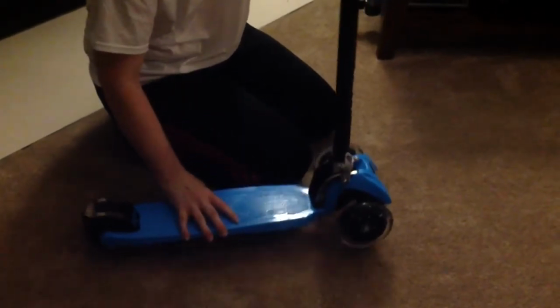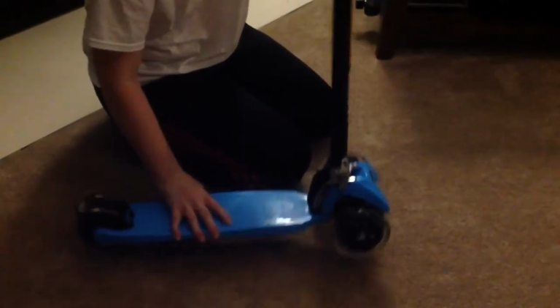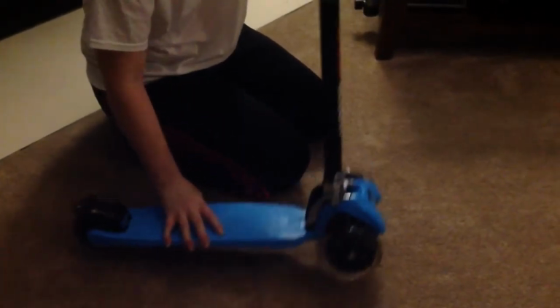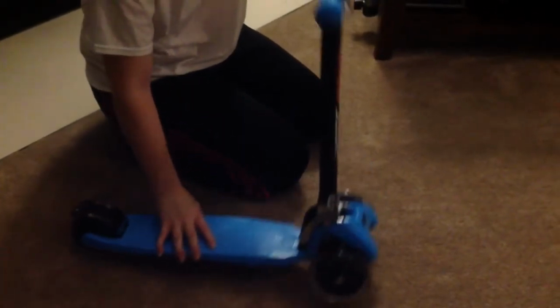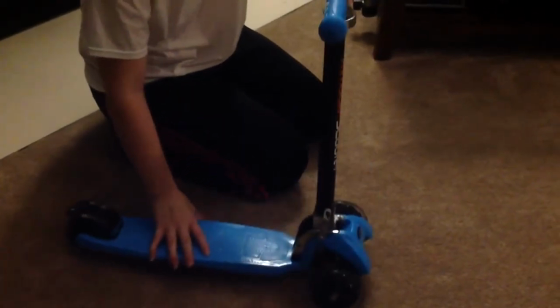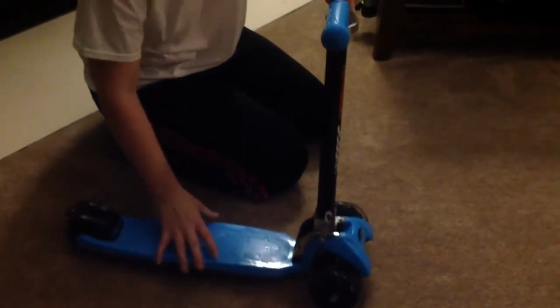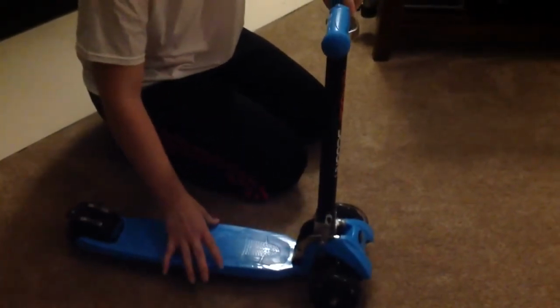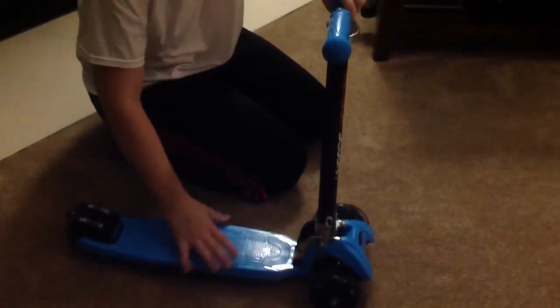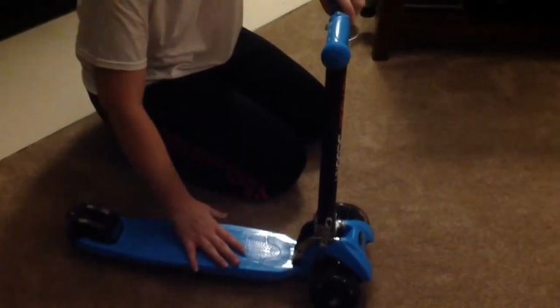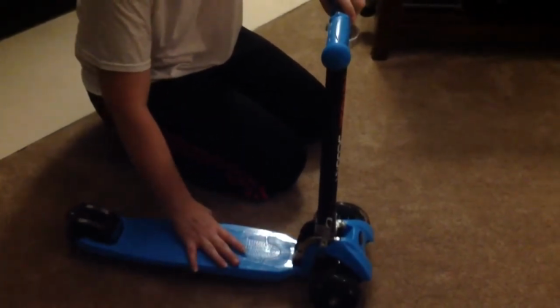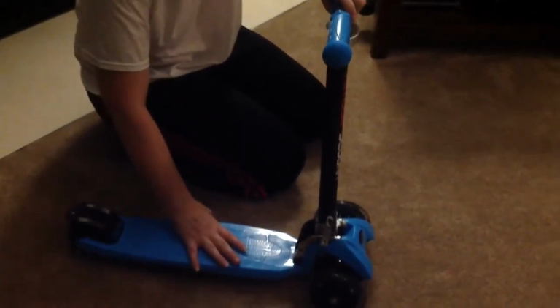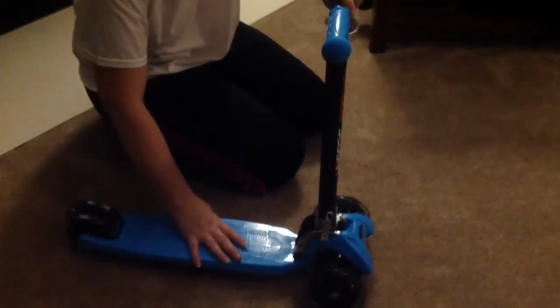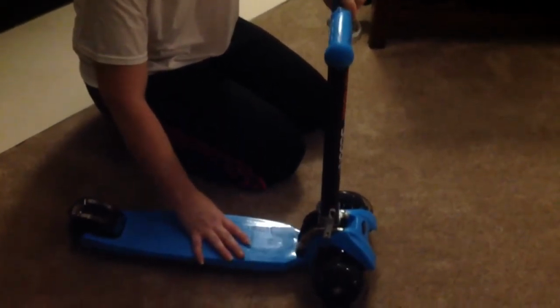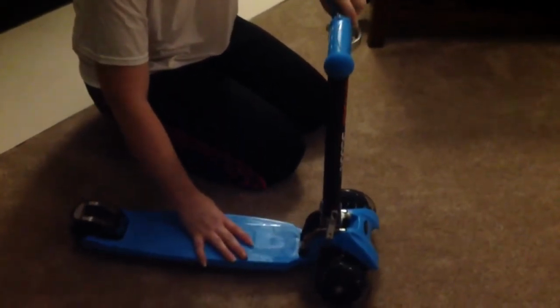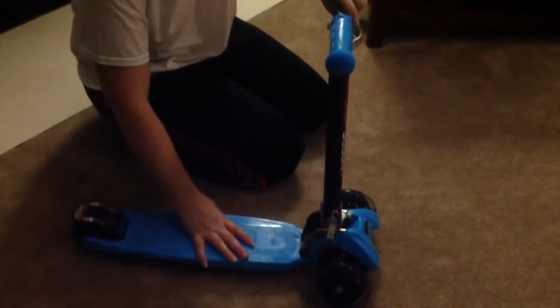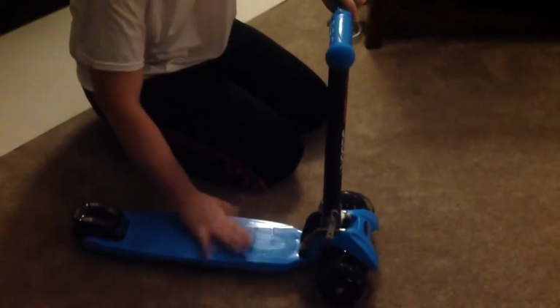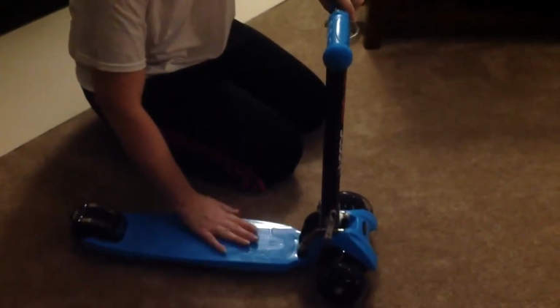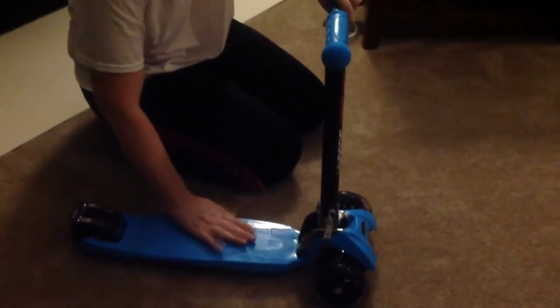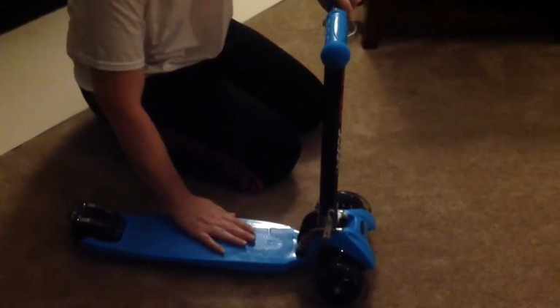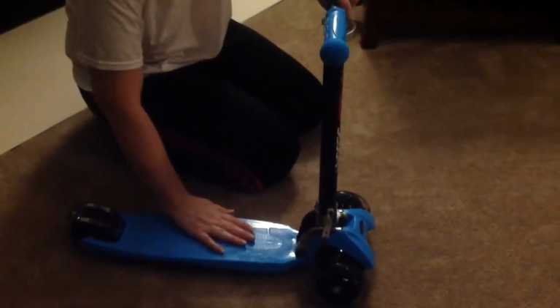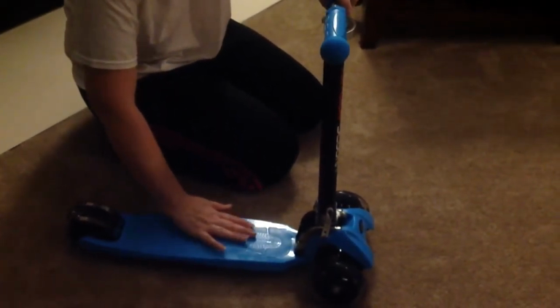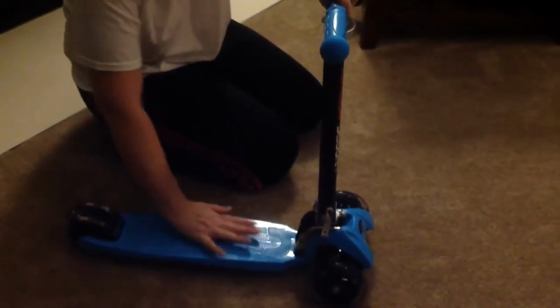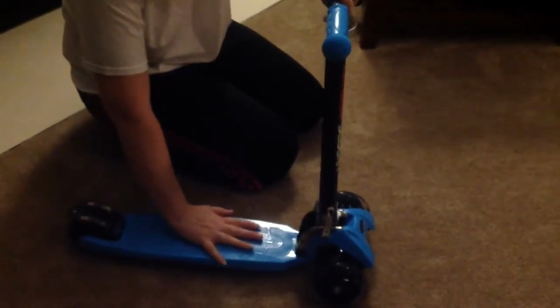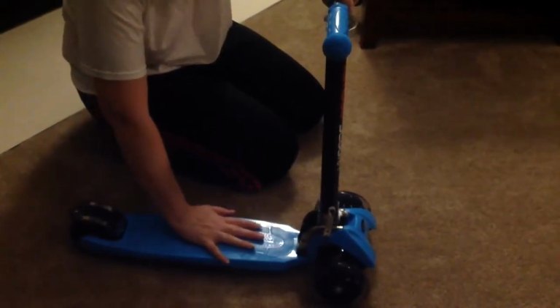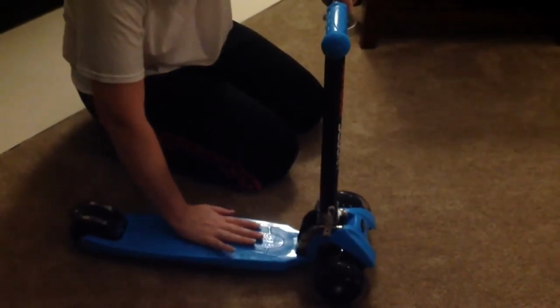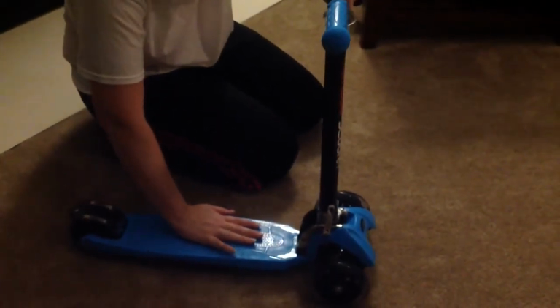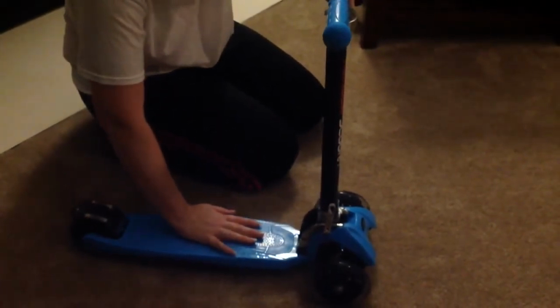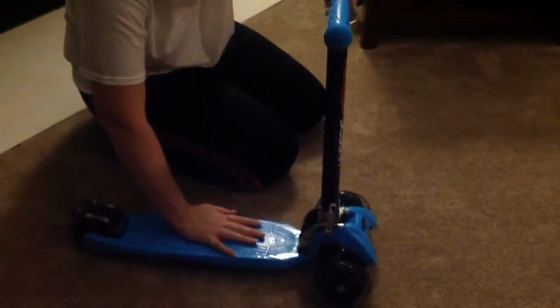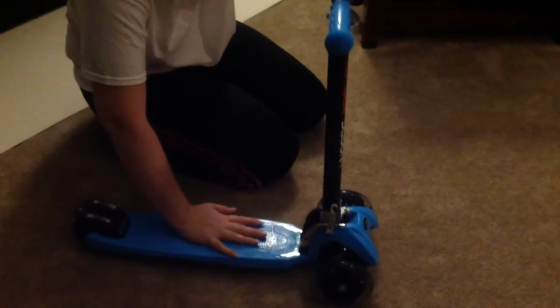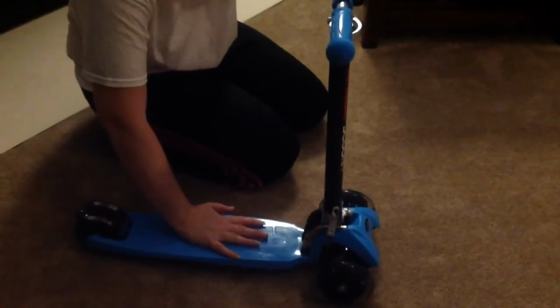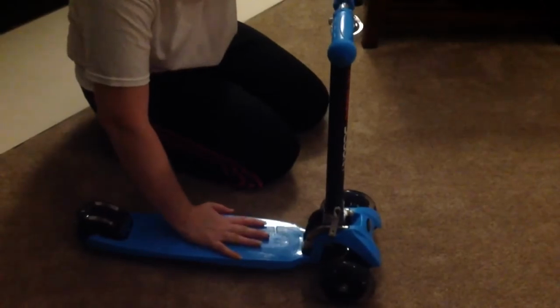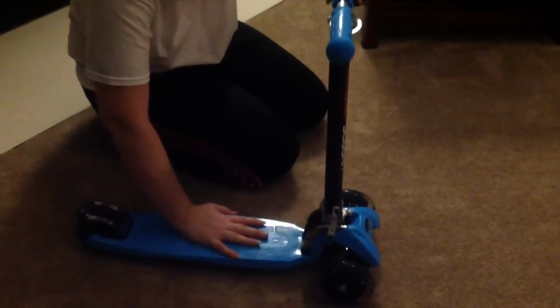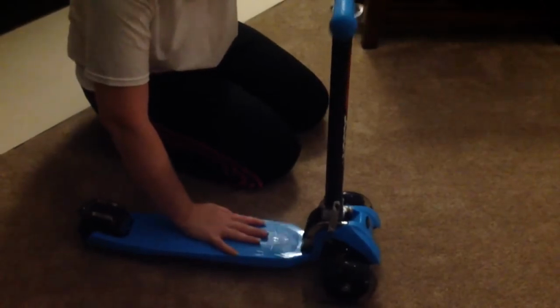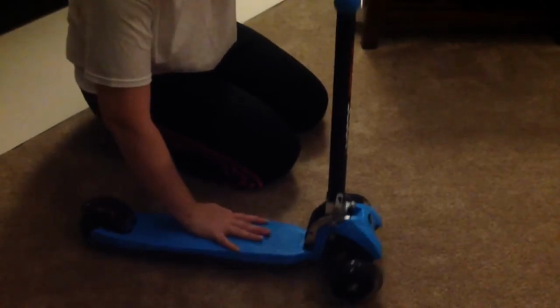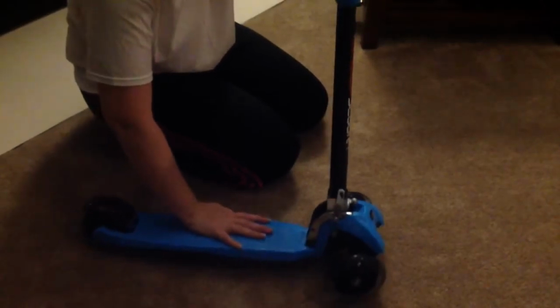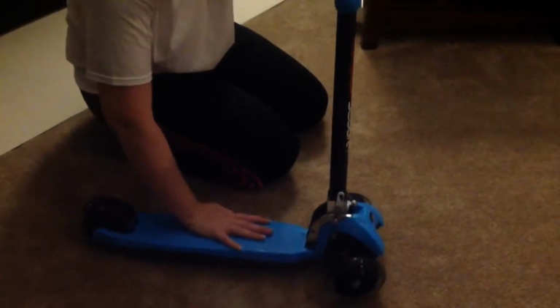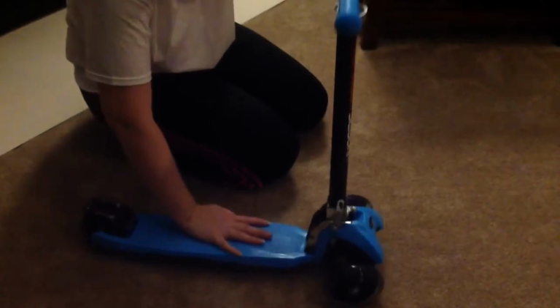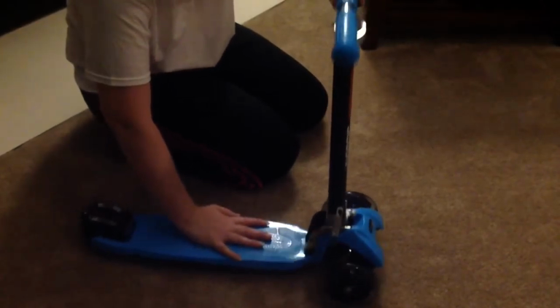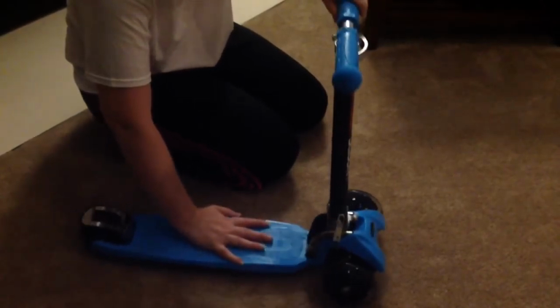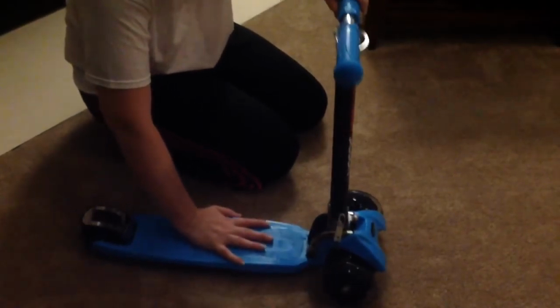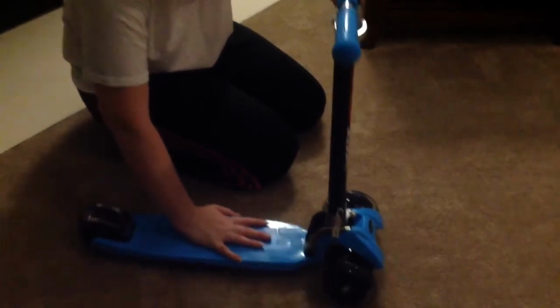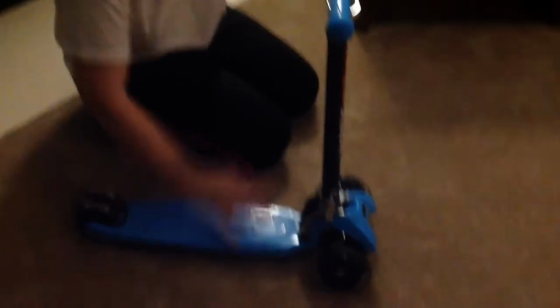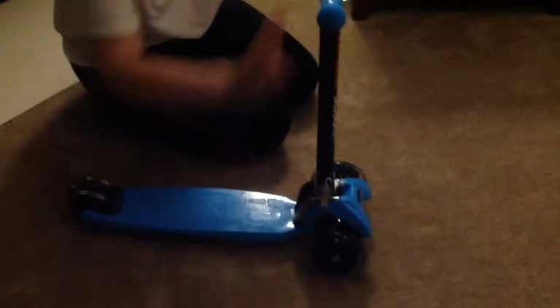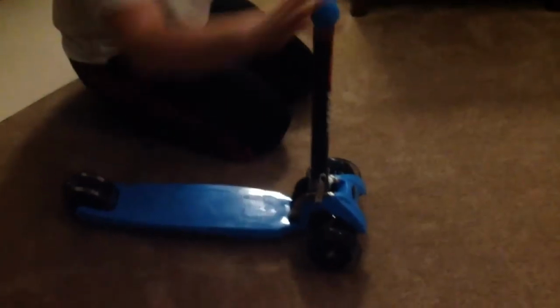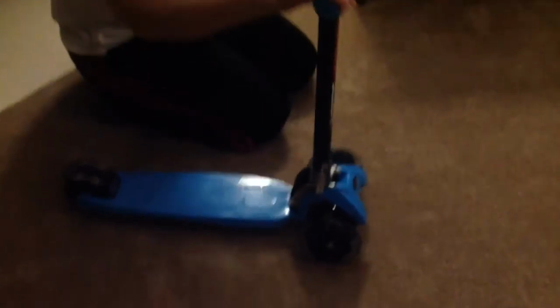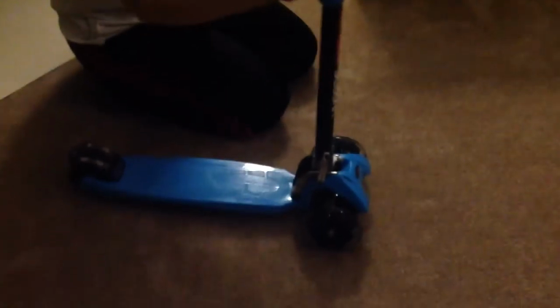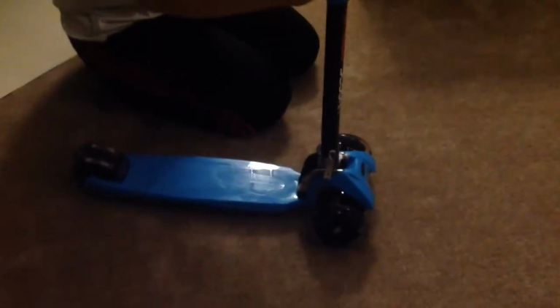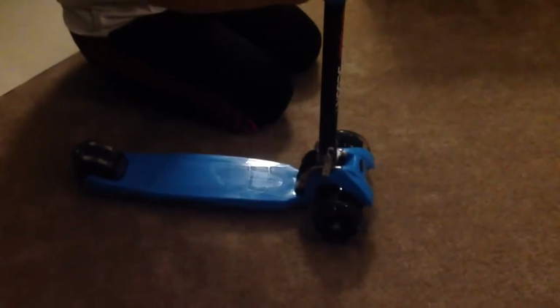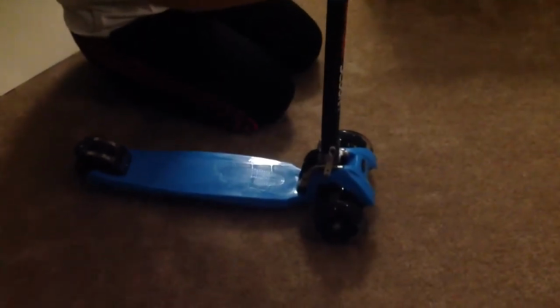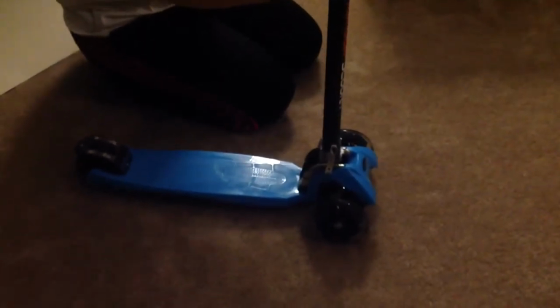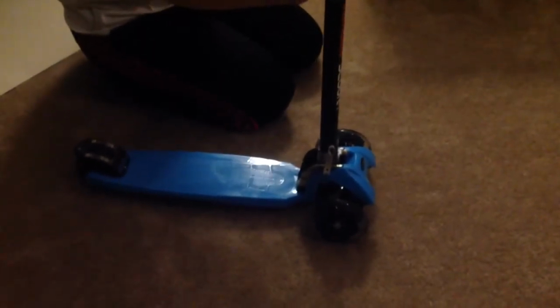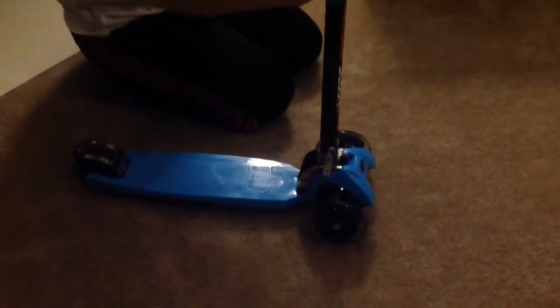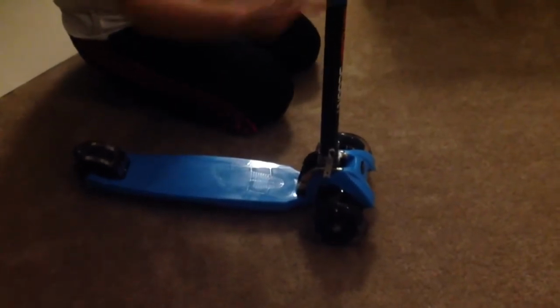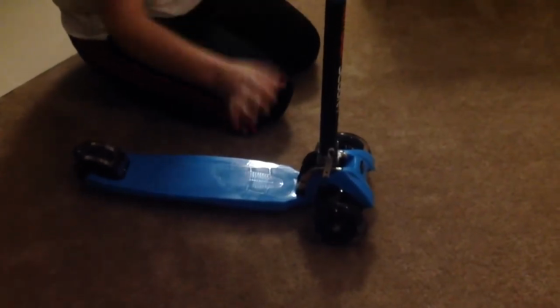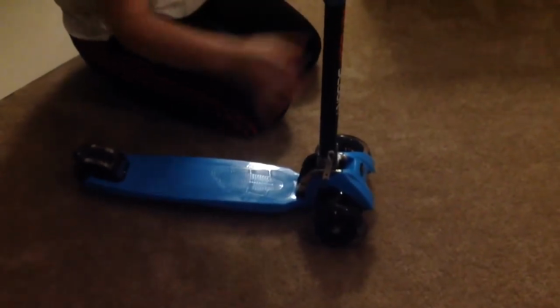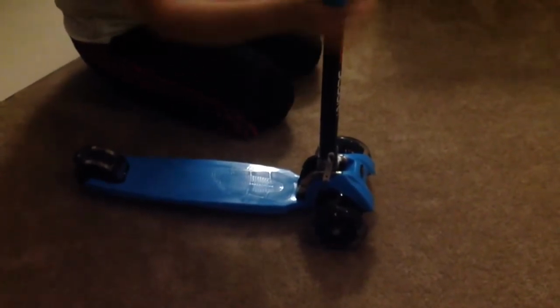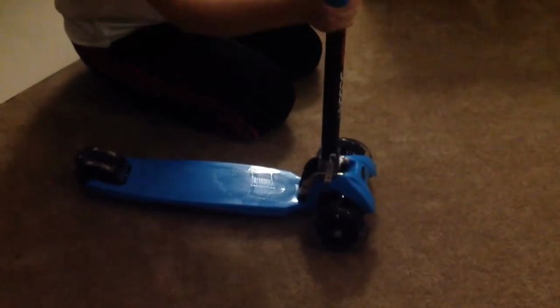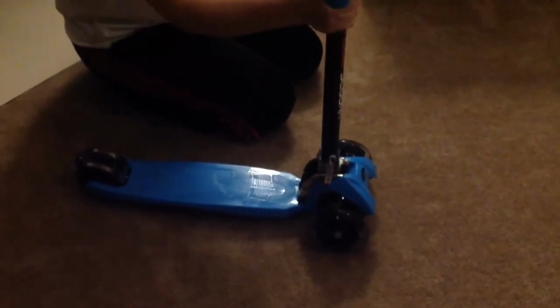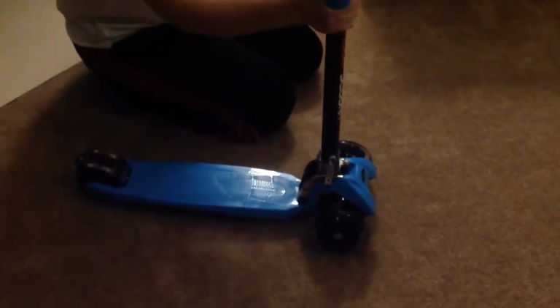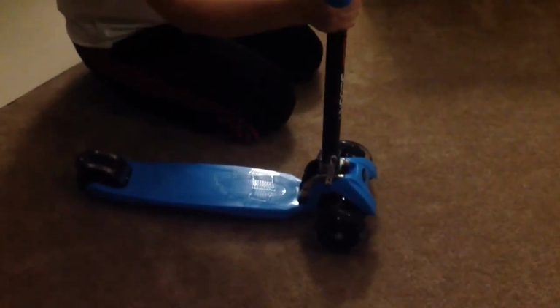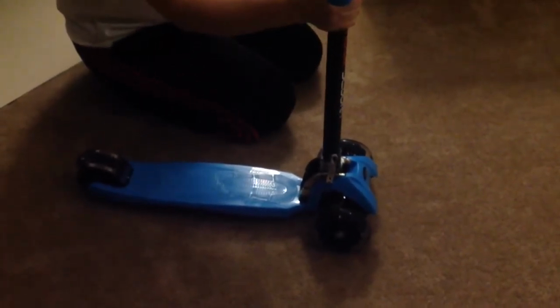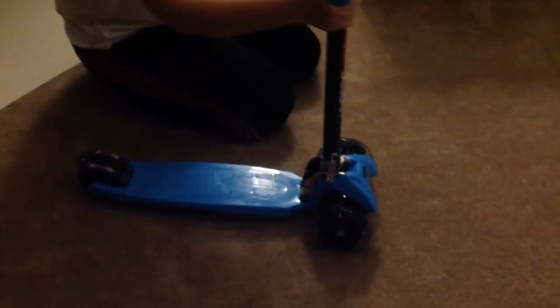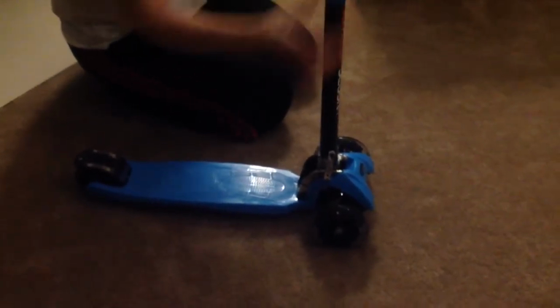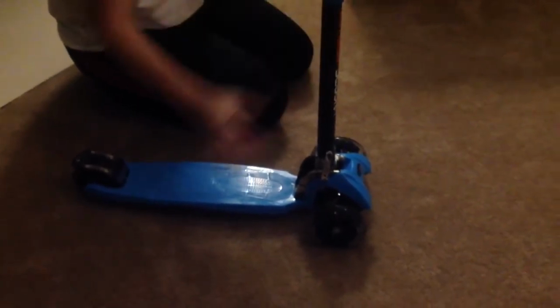To steer it, you actually use your body weight on the pedal part right here and it turns right or left. It's not actually through the handlebars — those are solid and stiff.